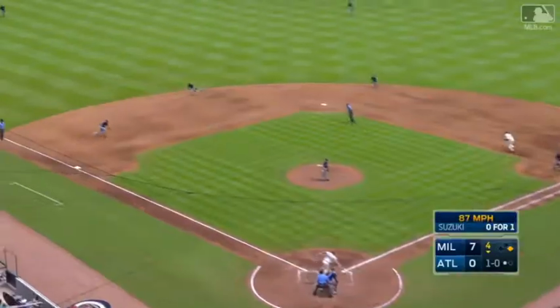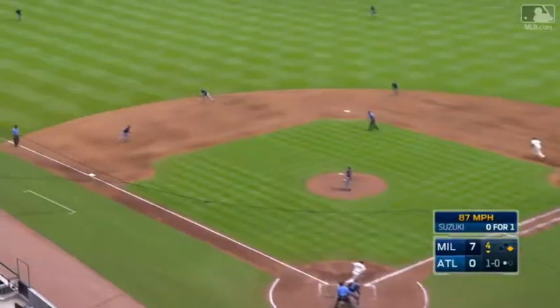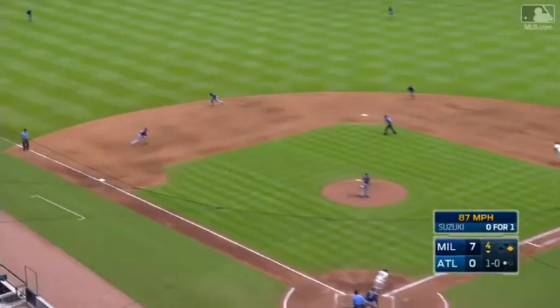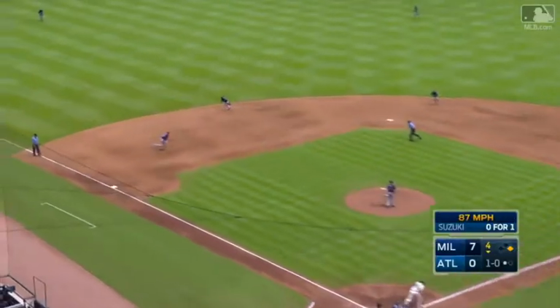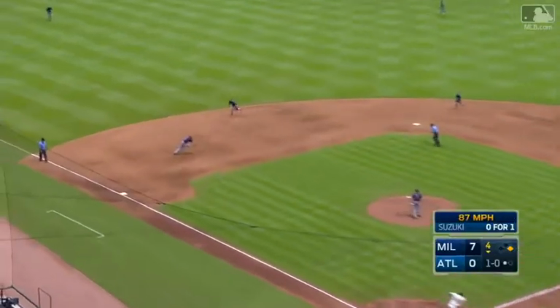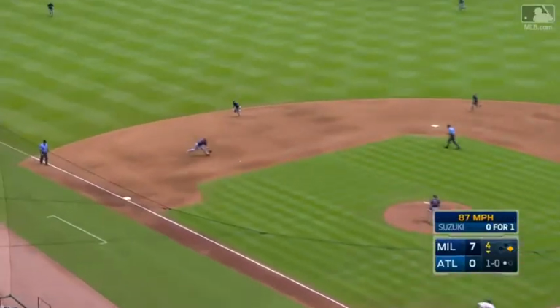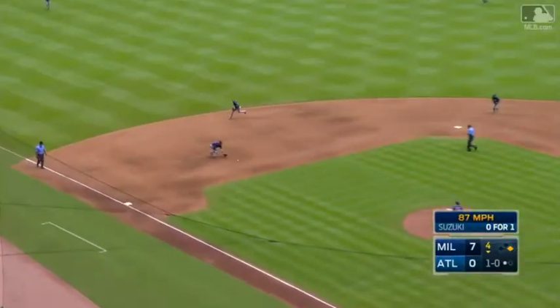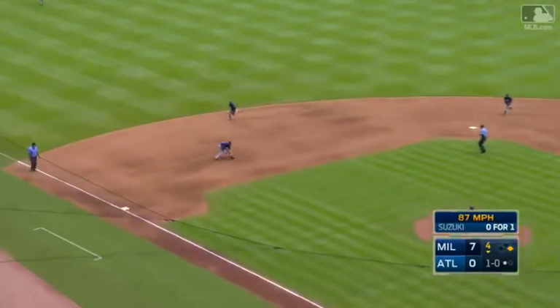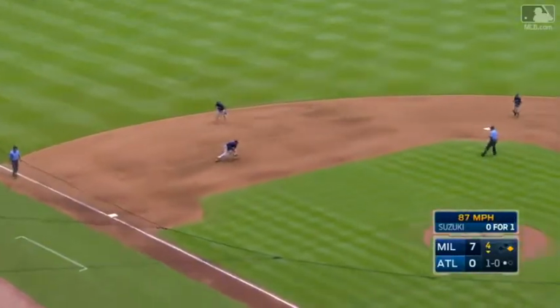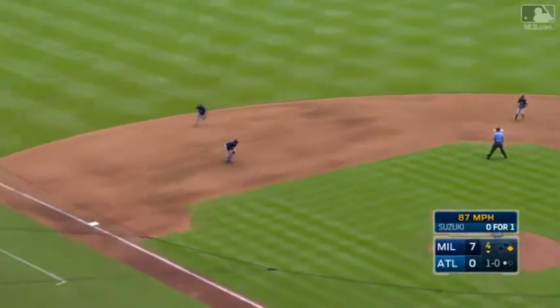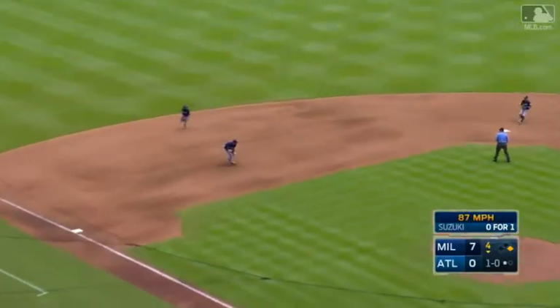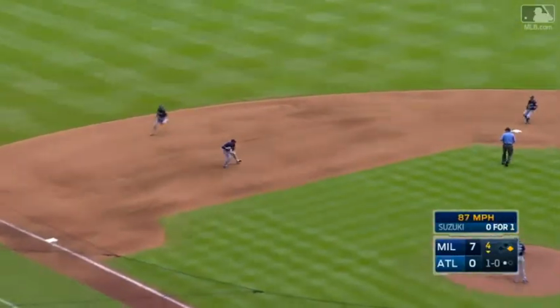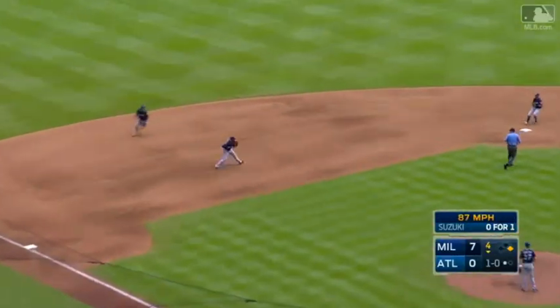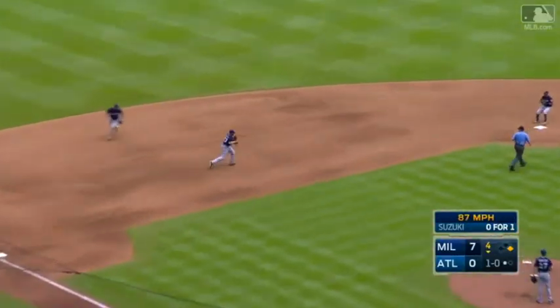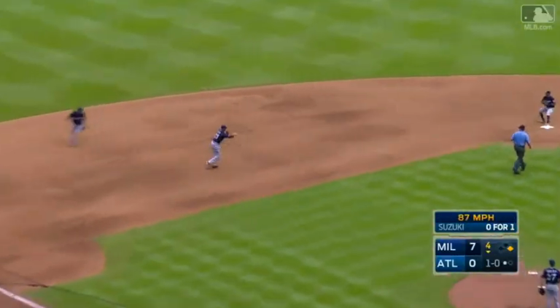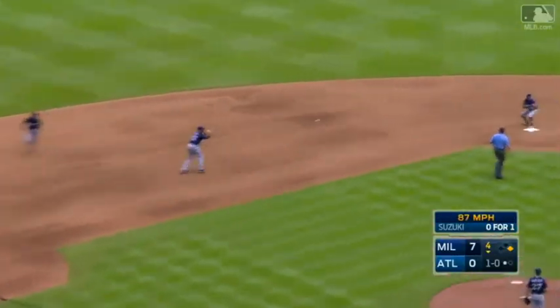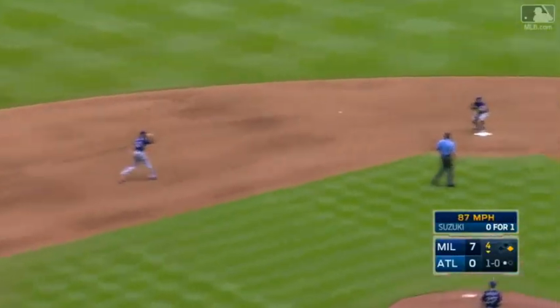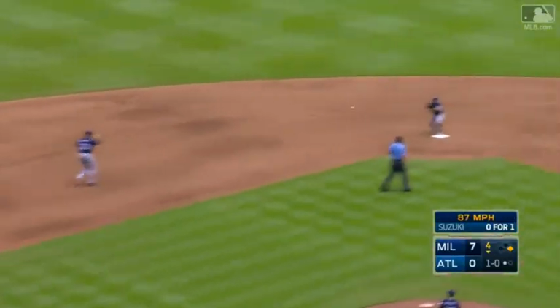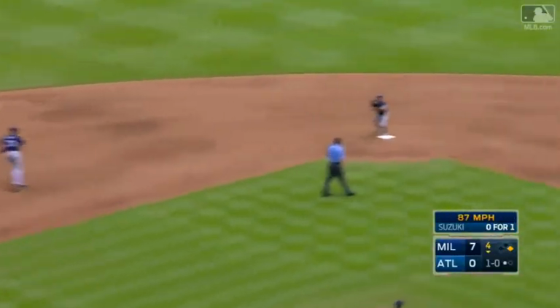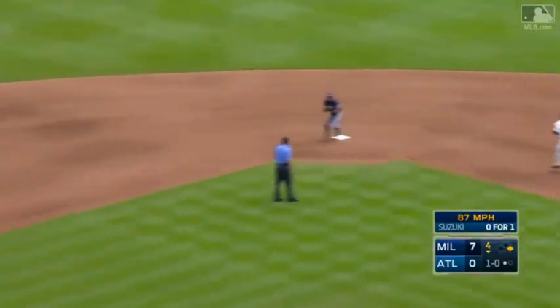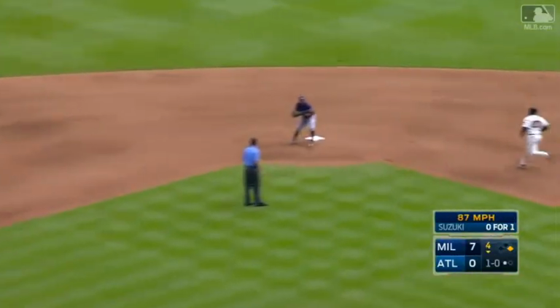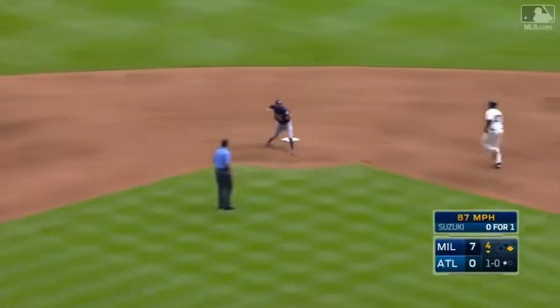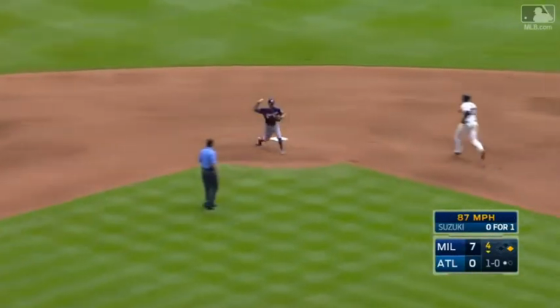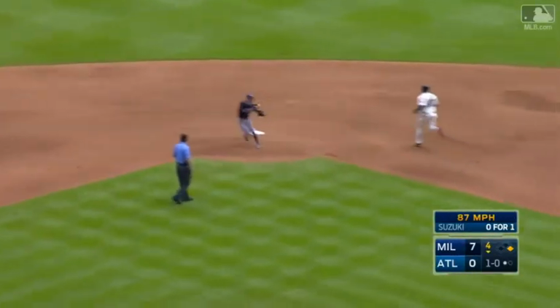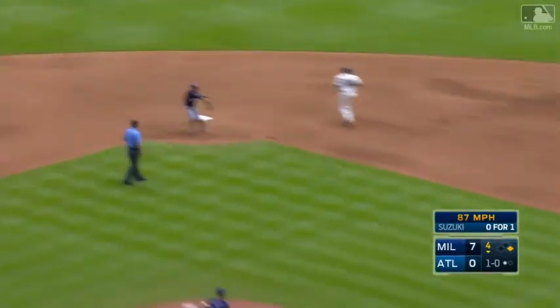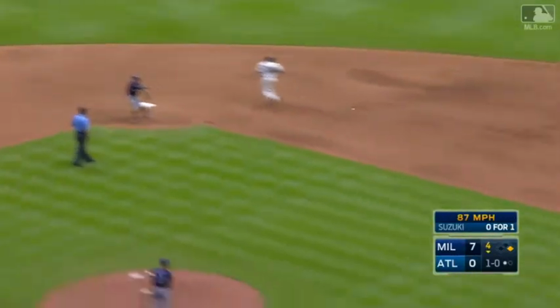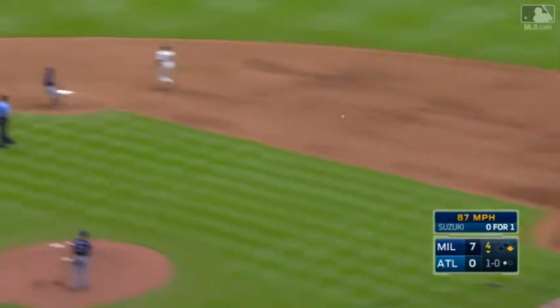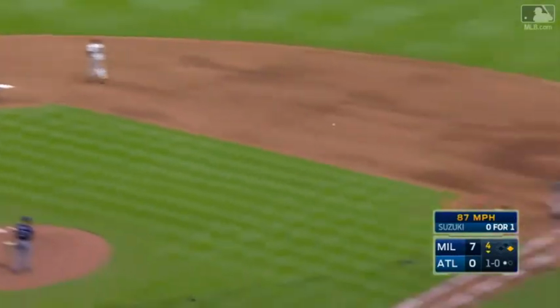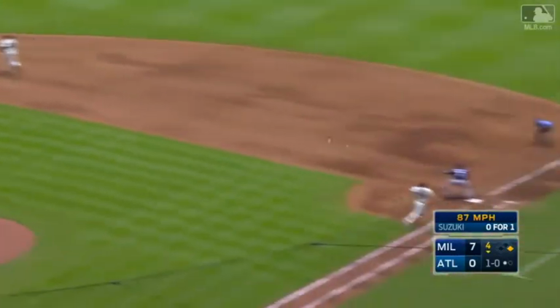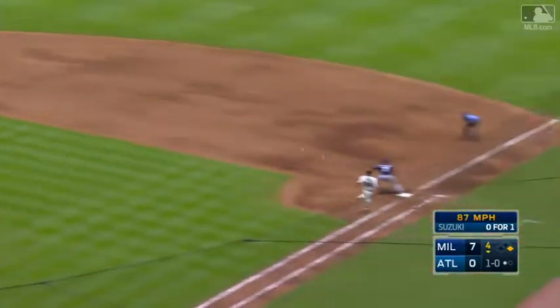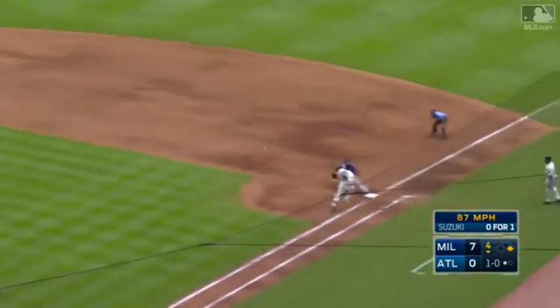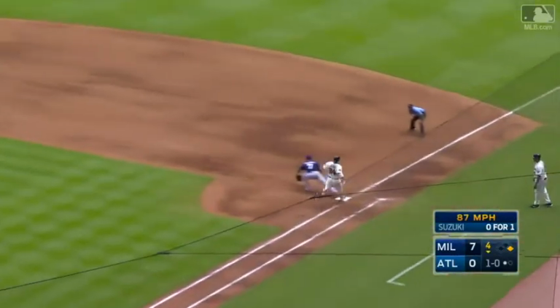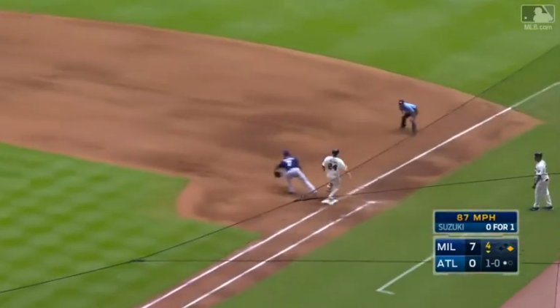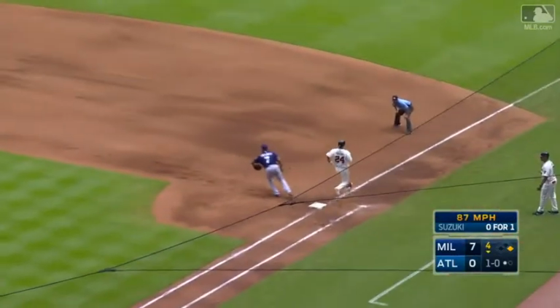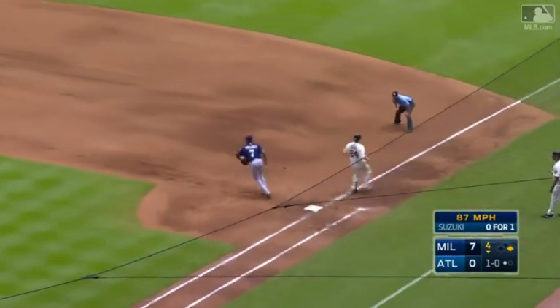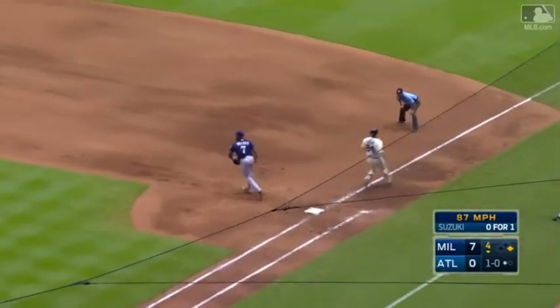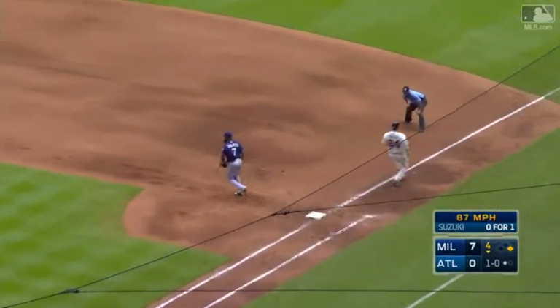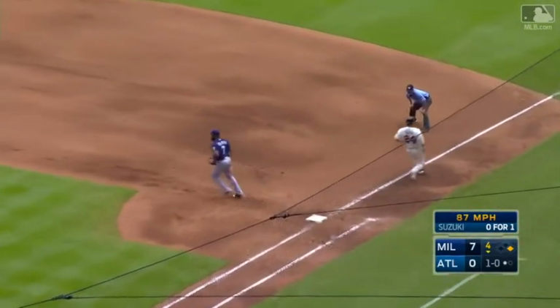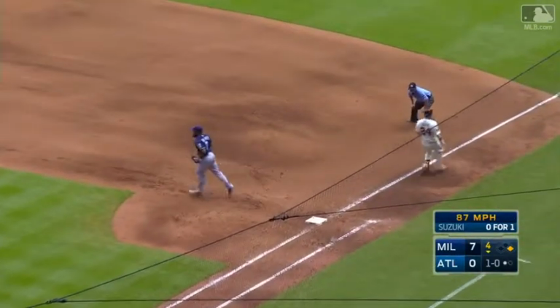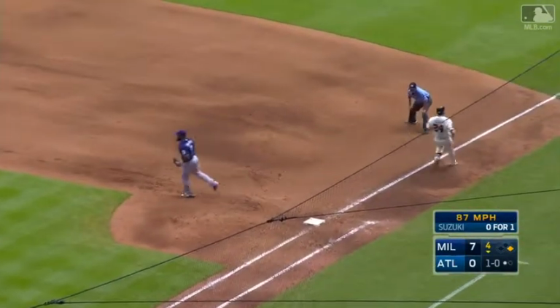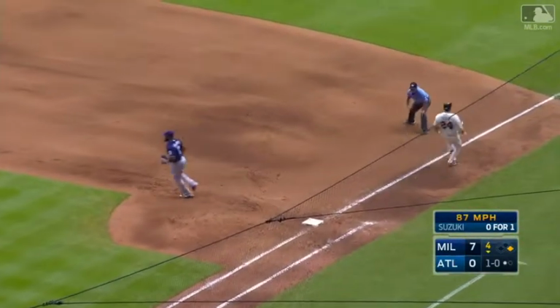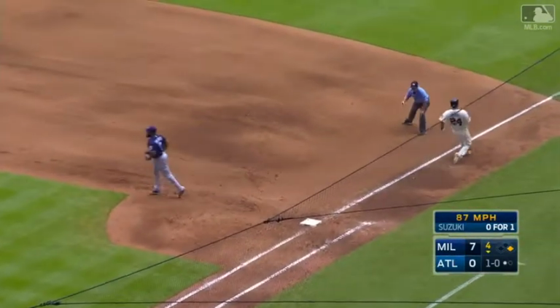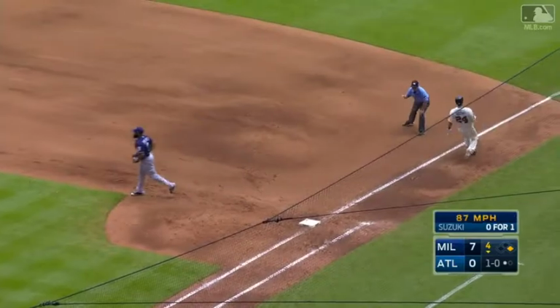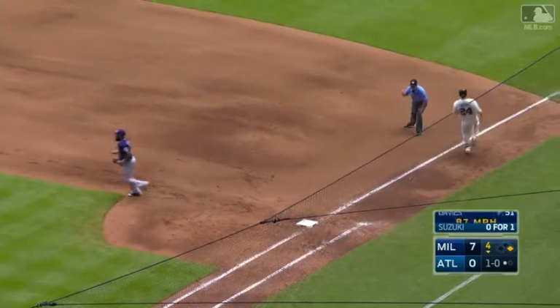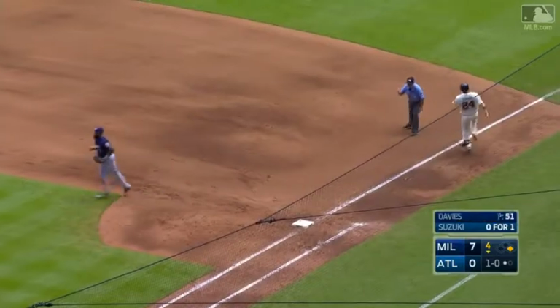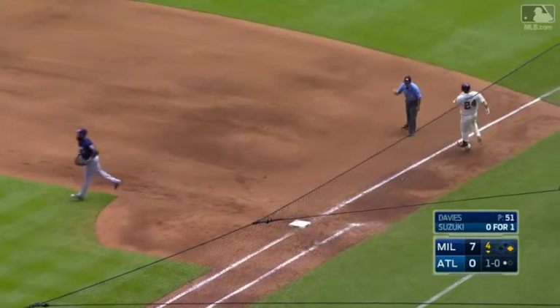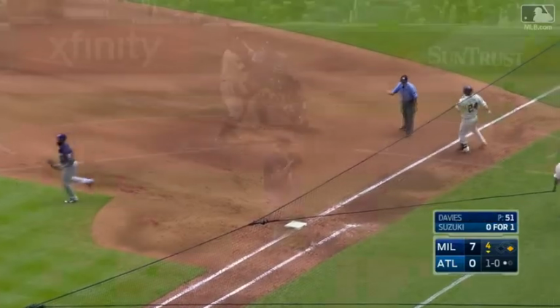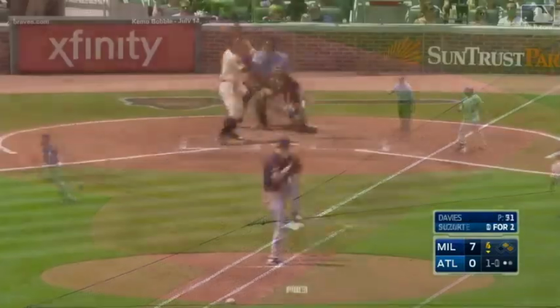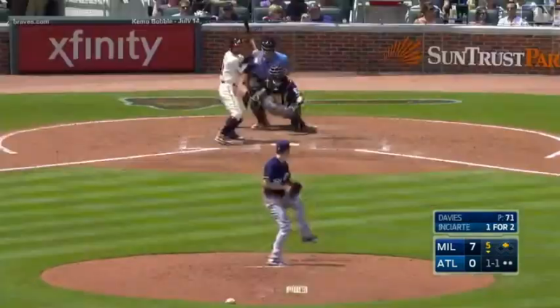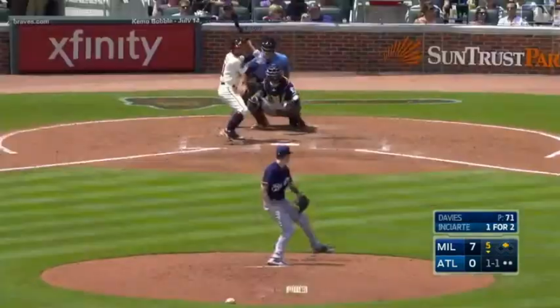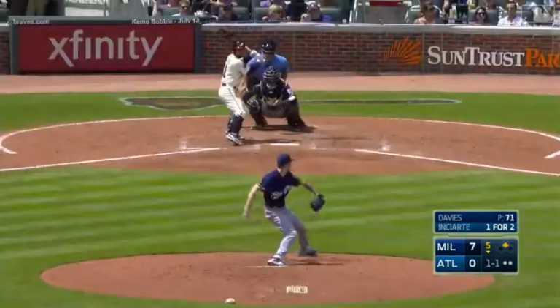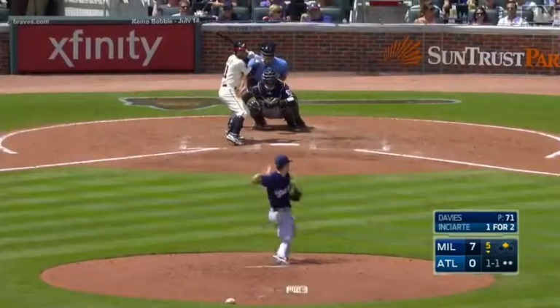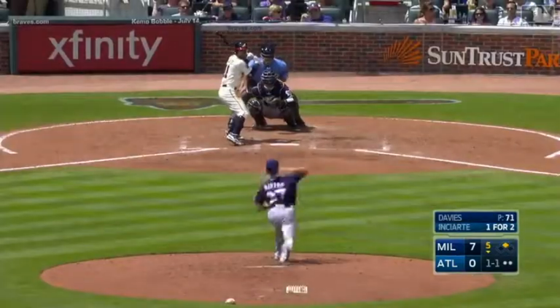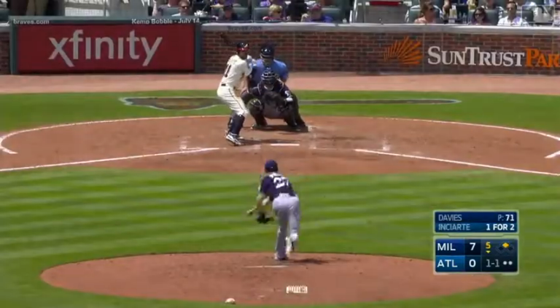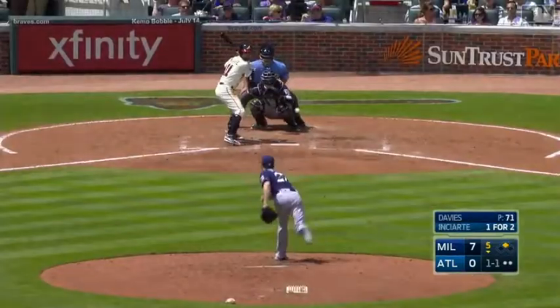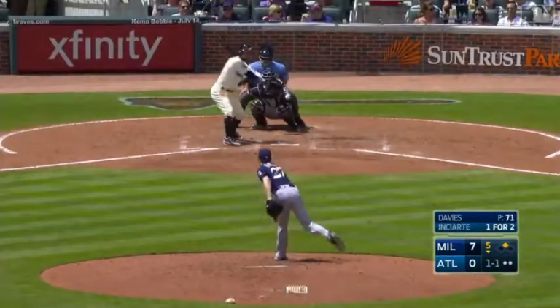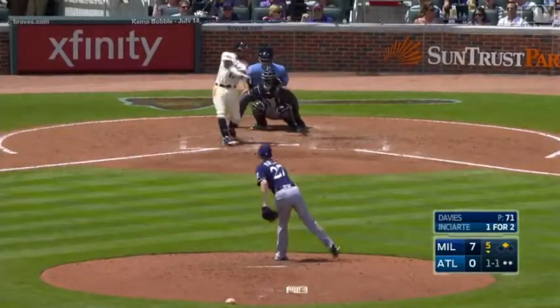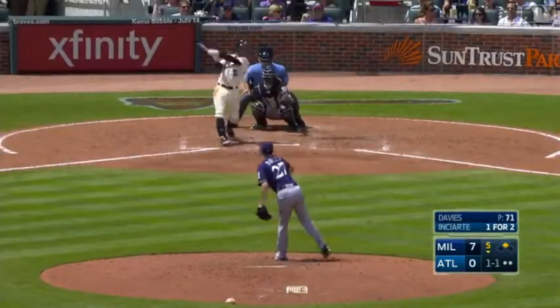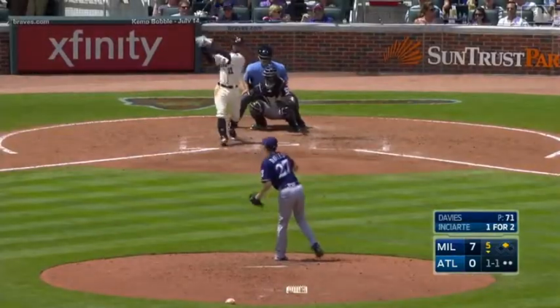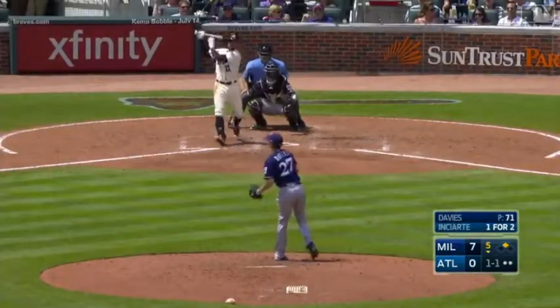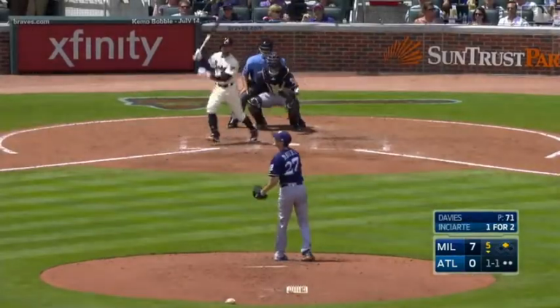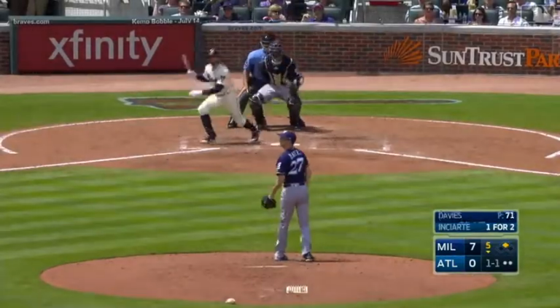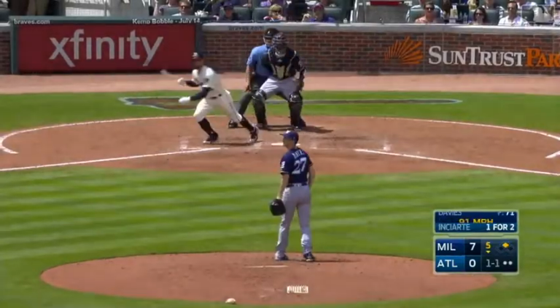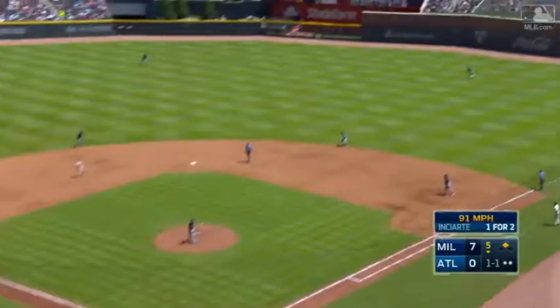On the ground, Shaw's got it, fired to second — and a double play. Who leads the league in that category, by the way?